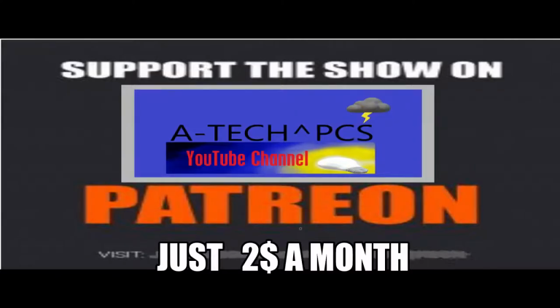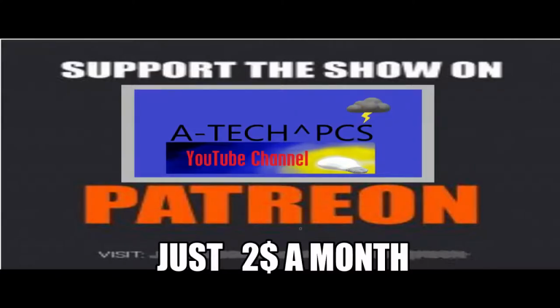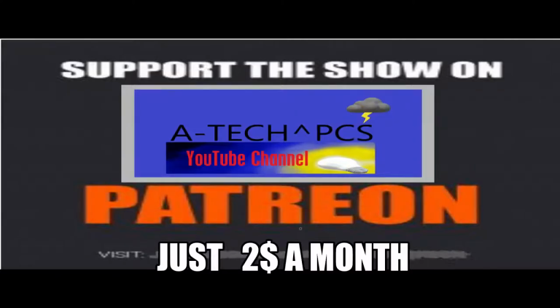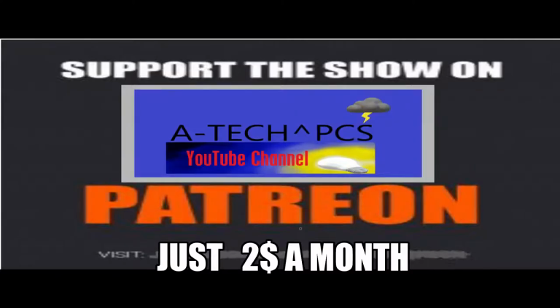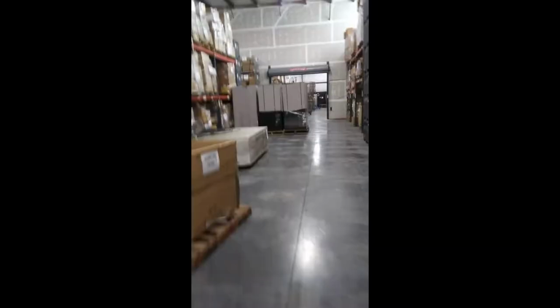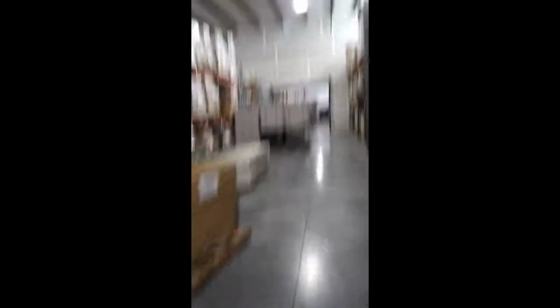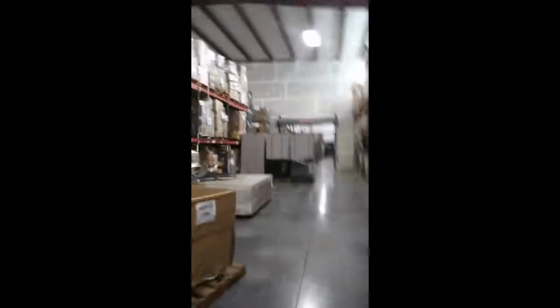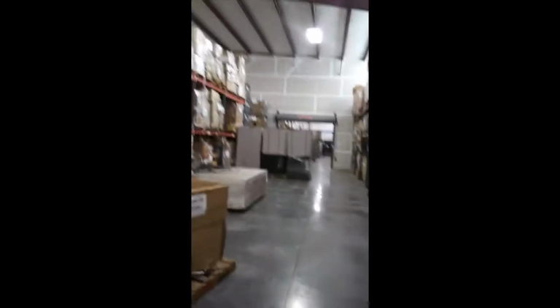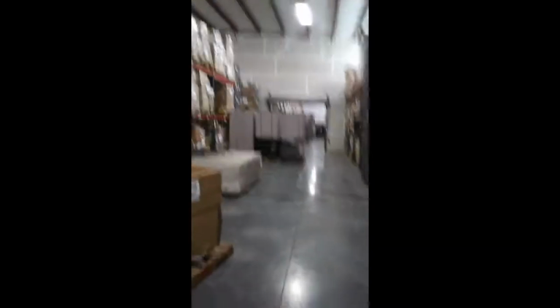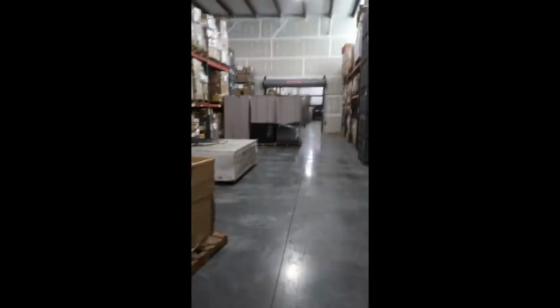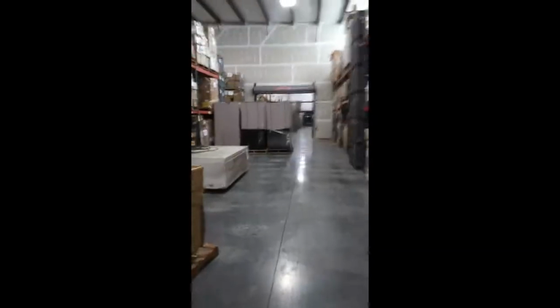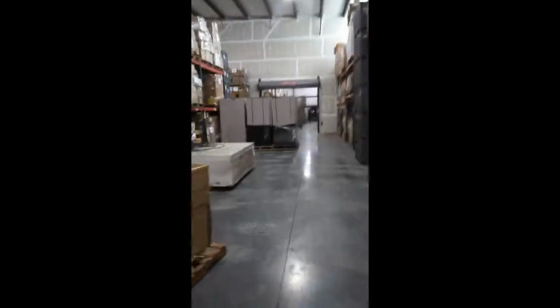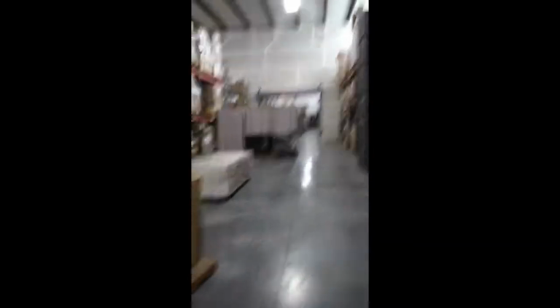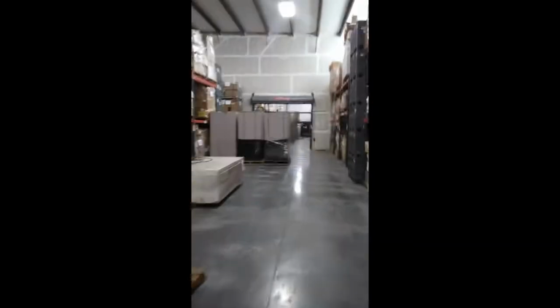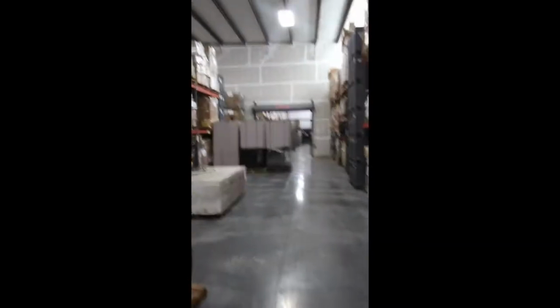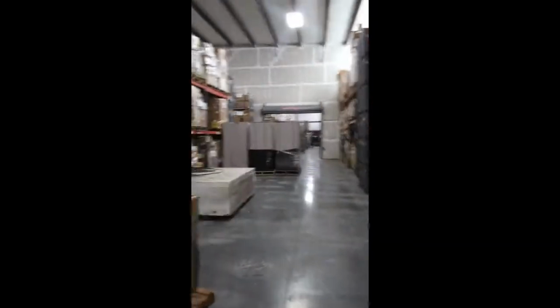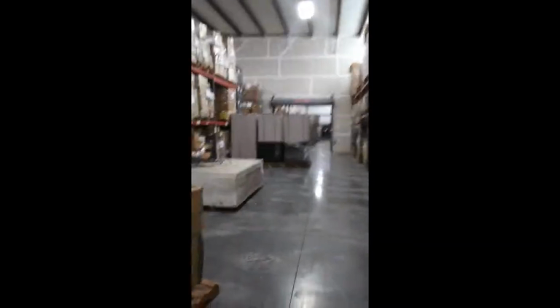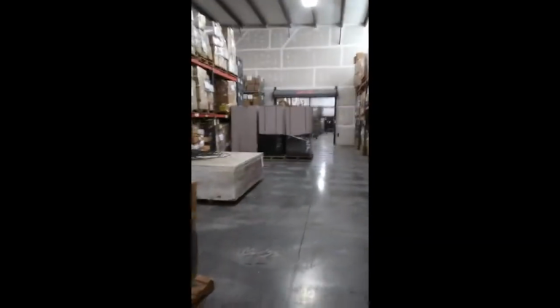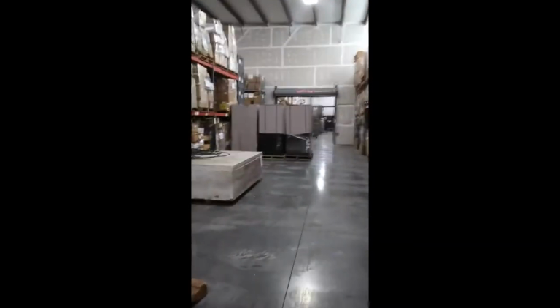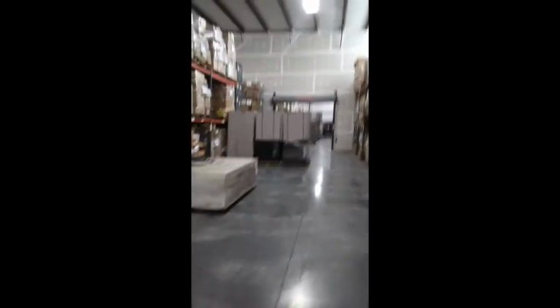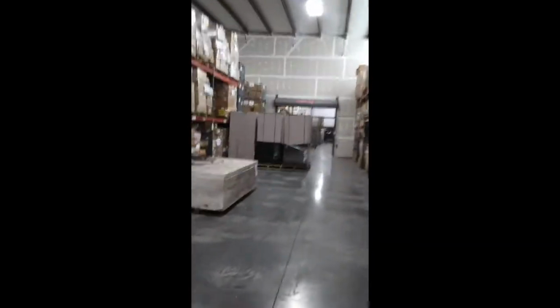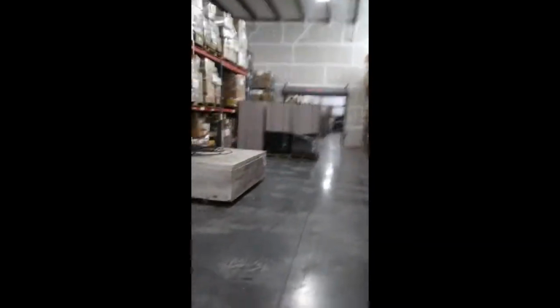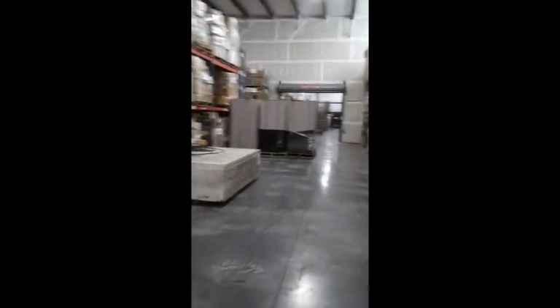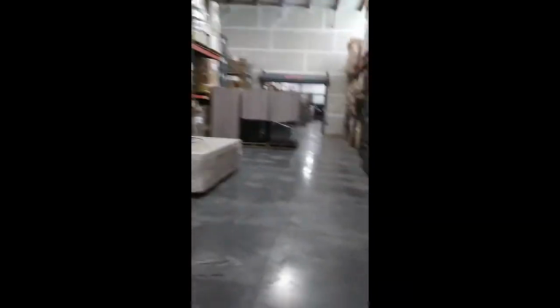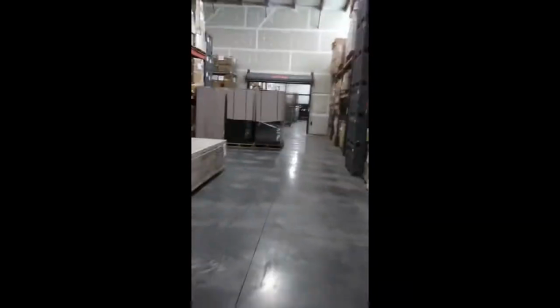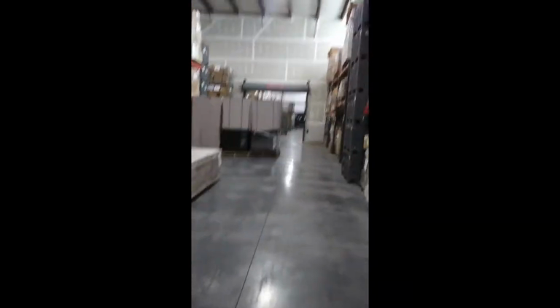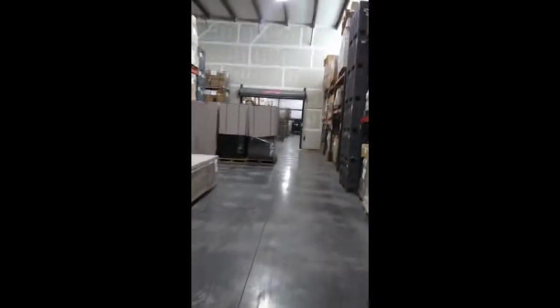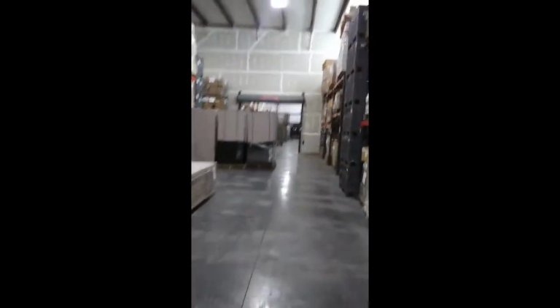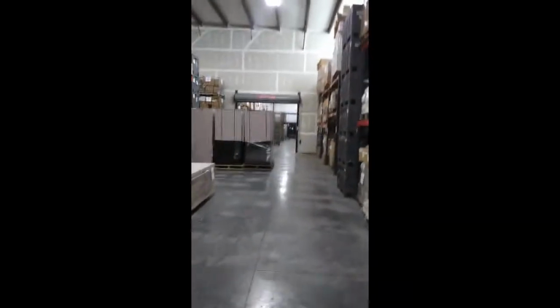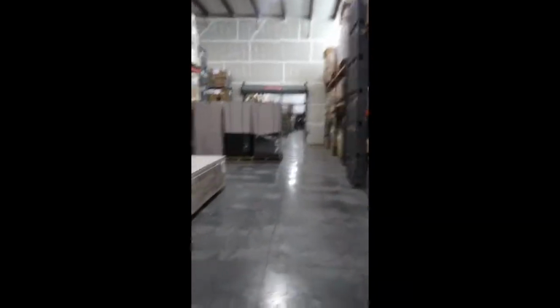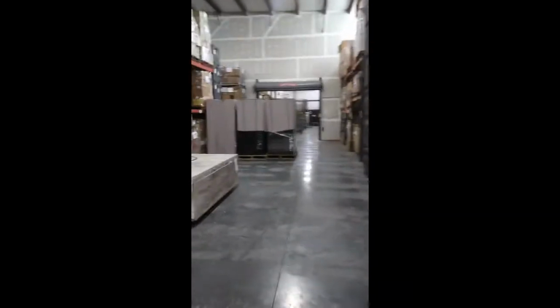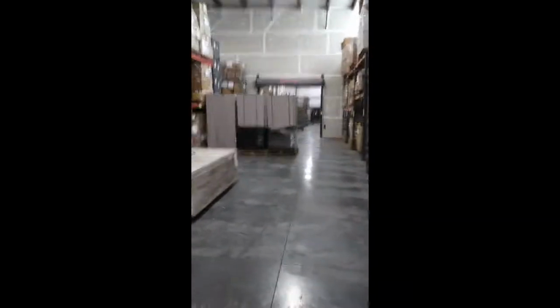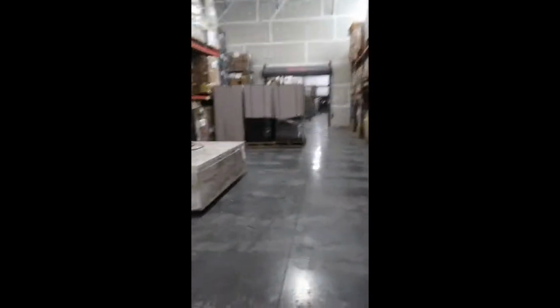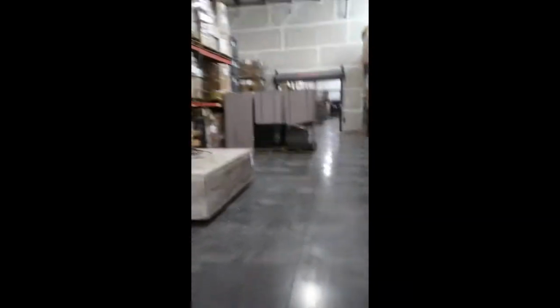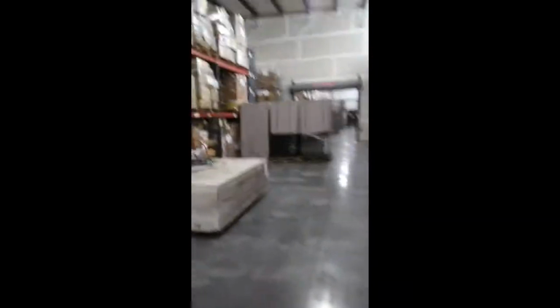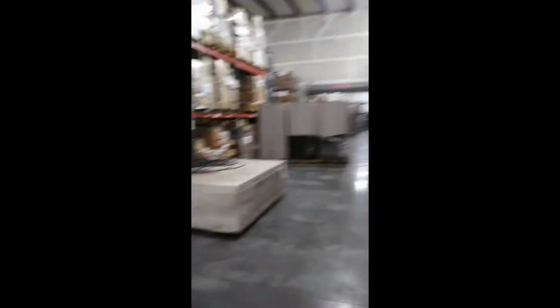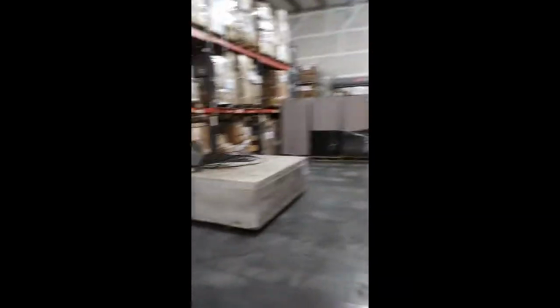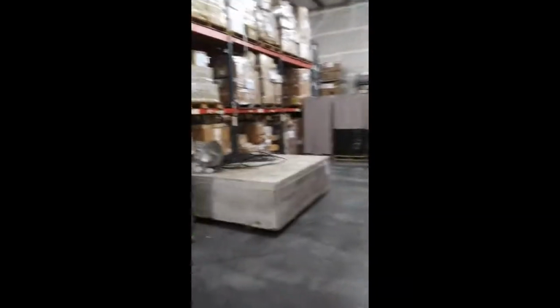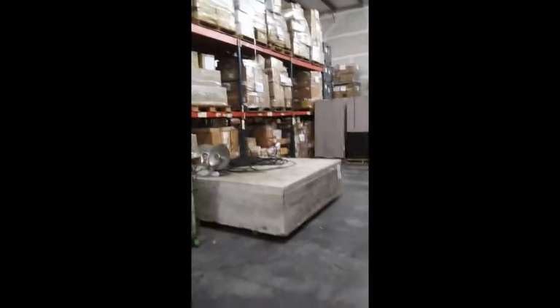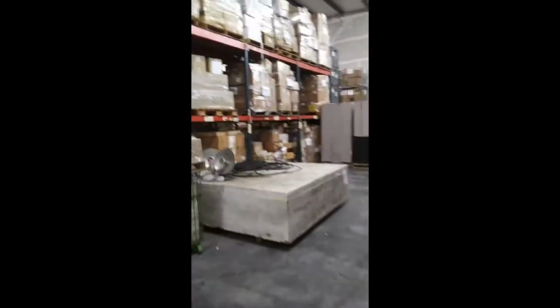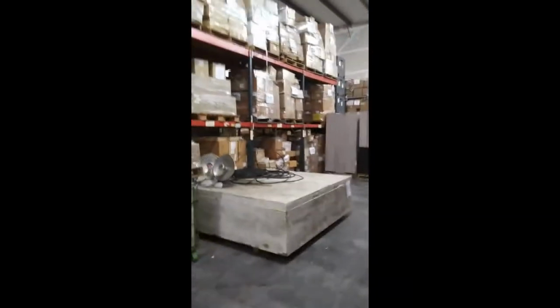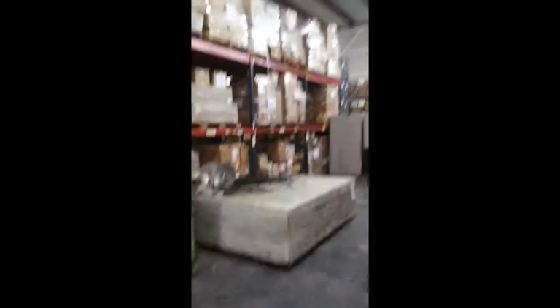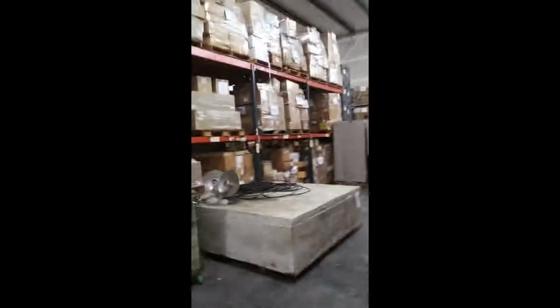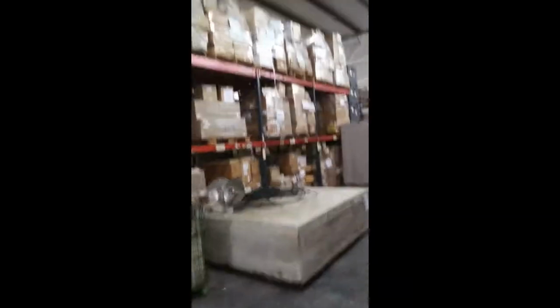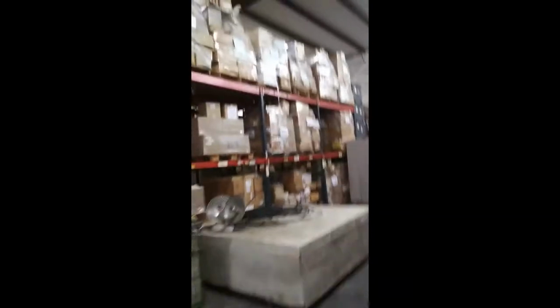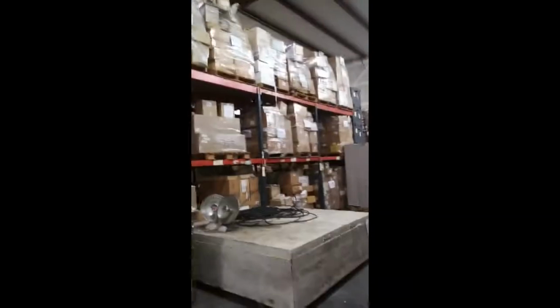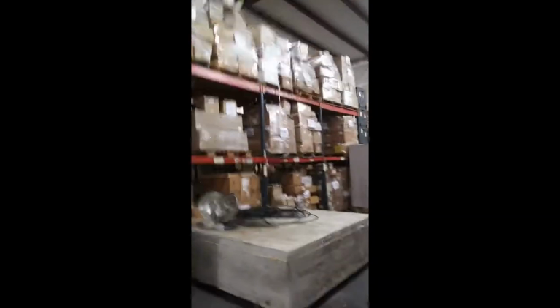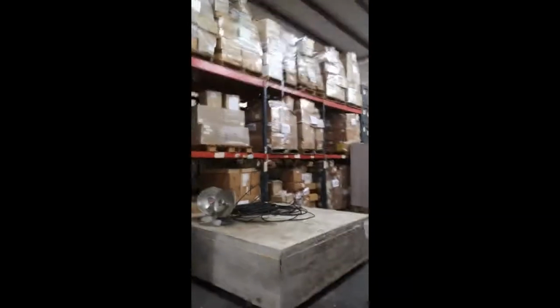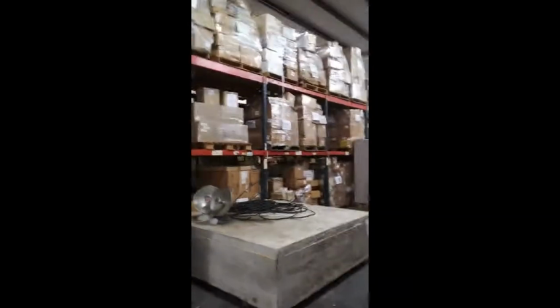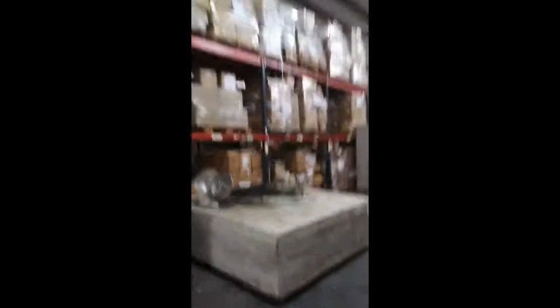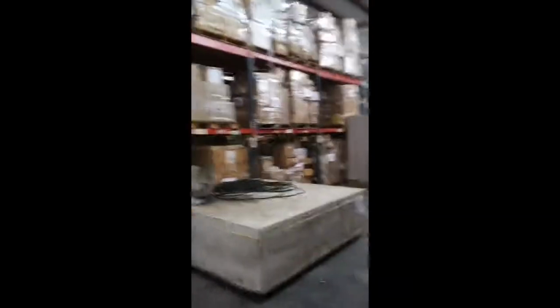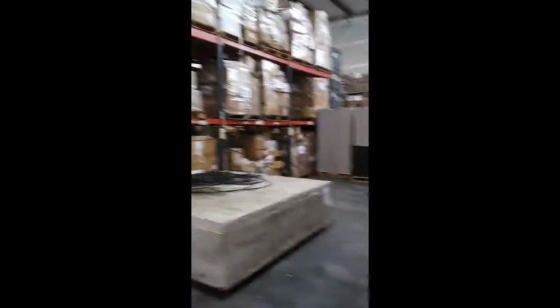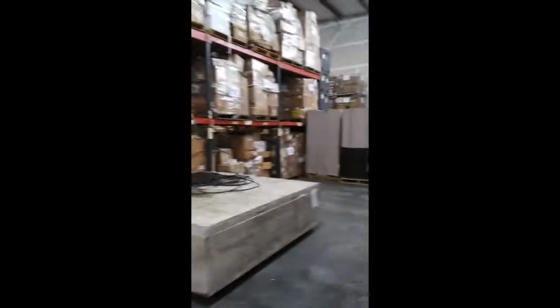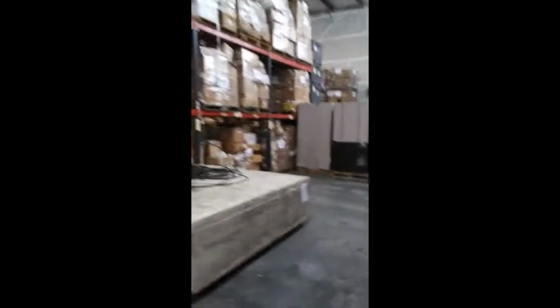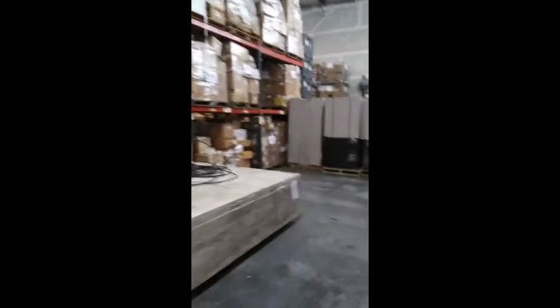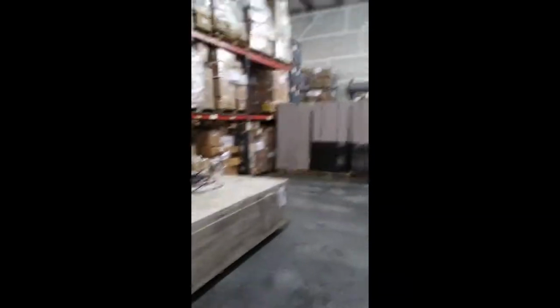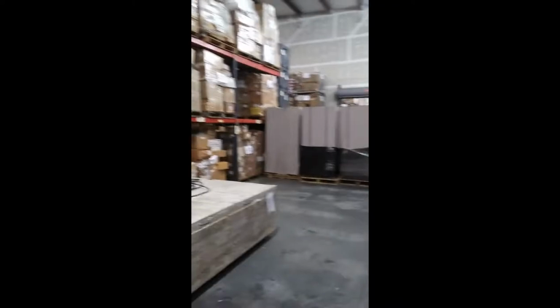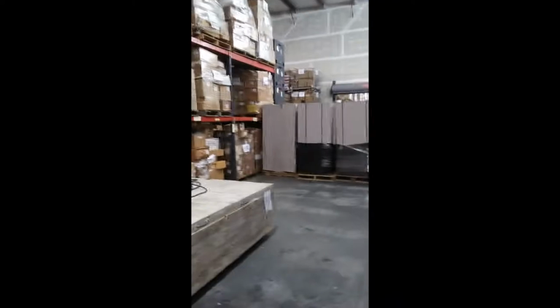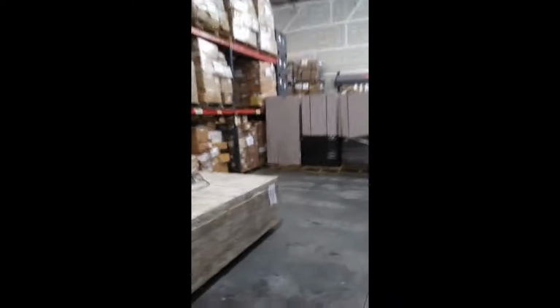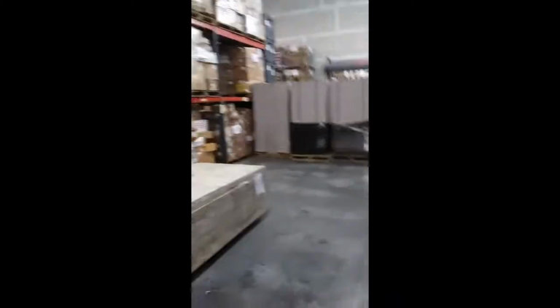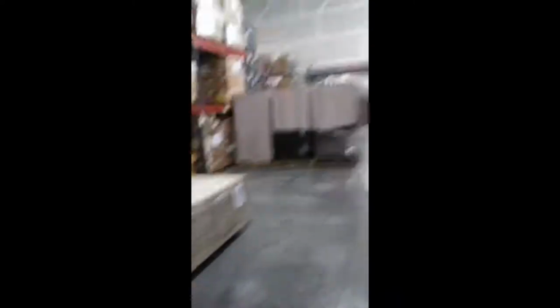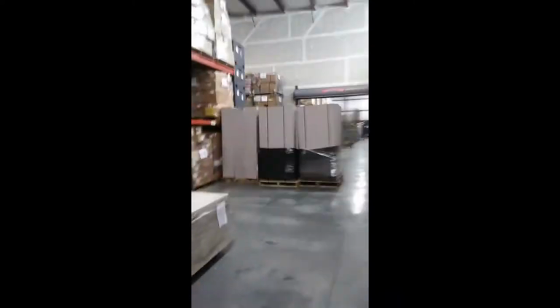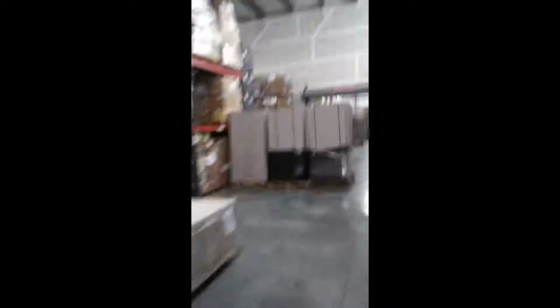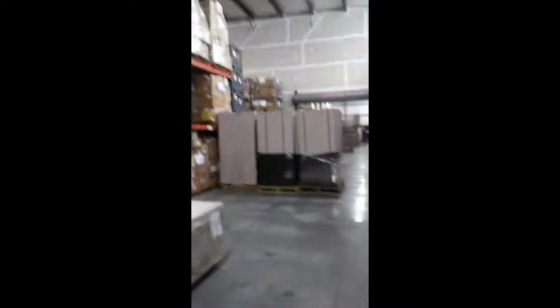How many items are here? Too many. Probably in the millions.